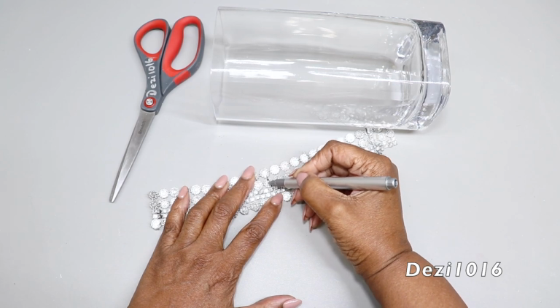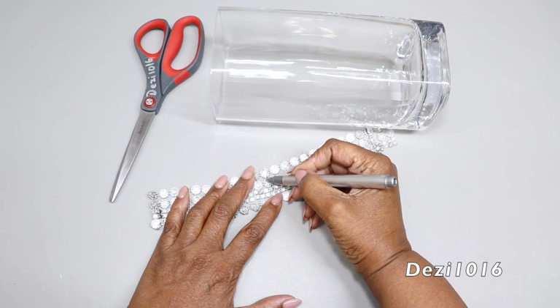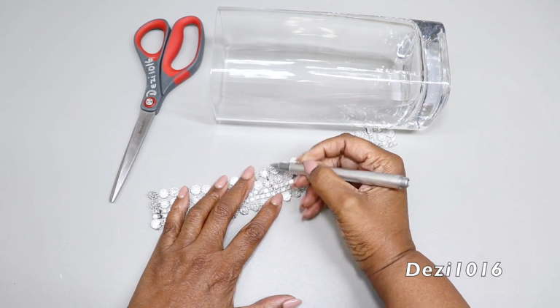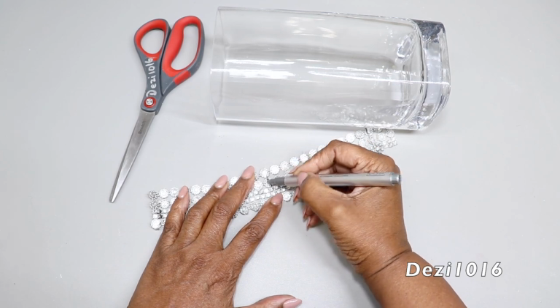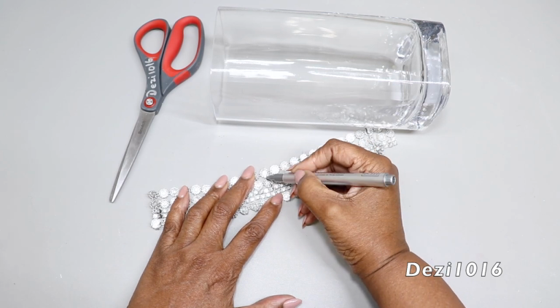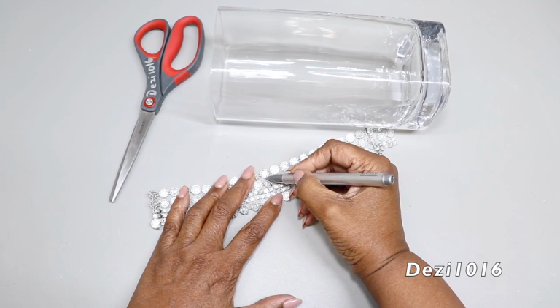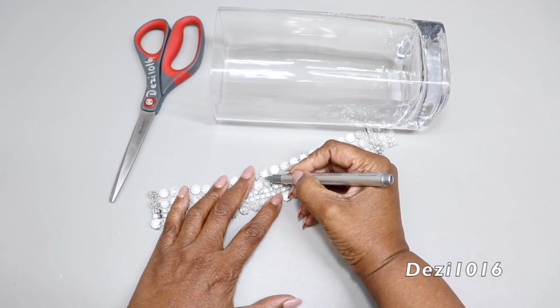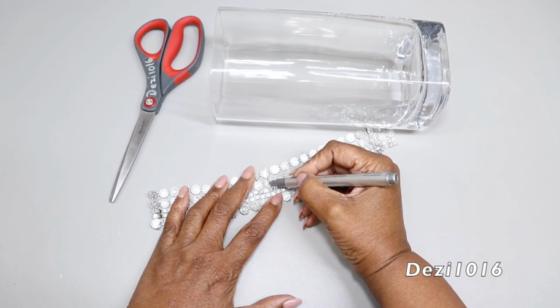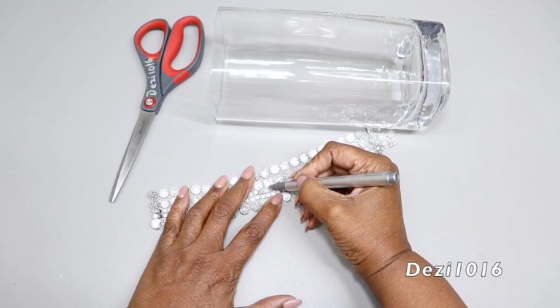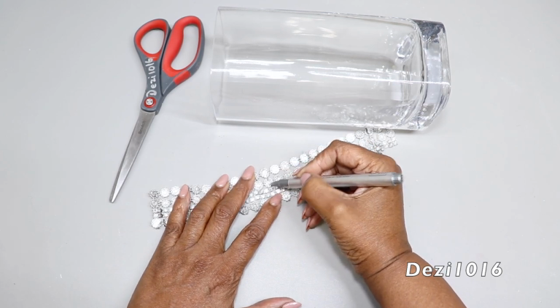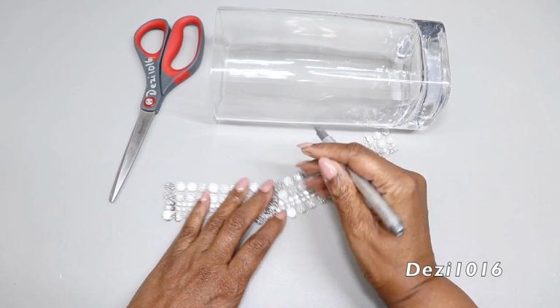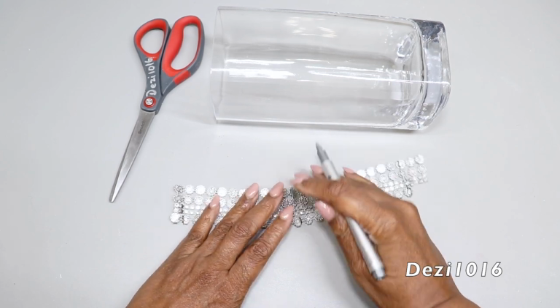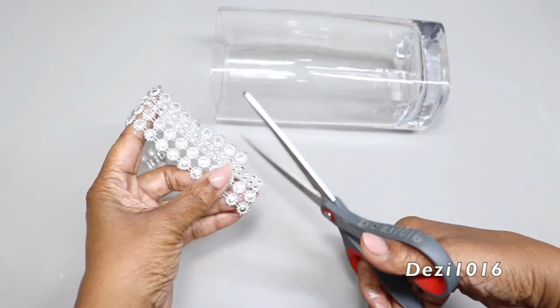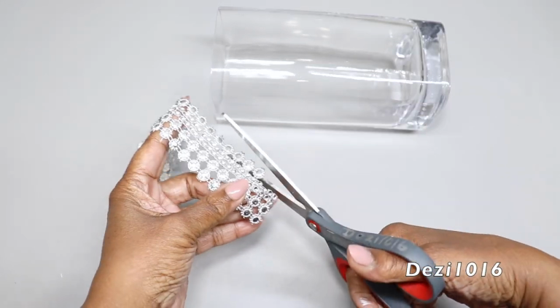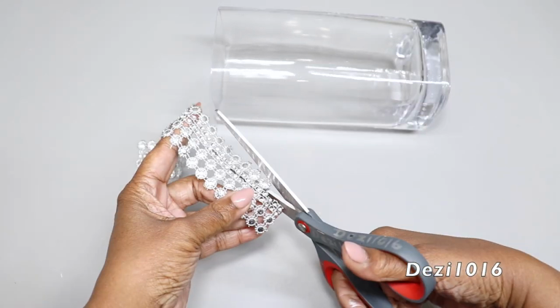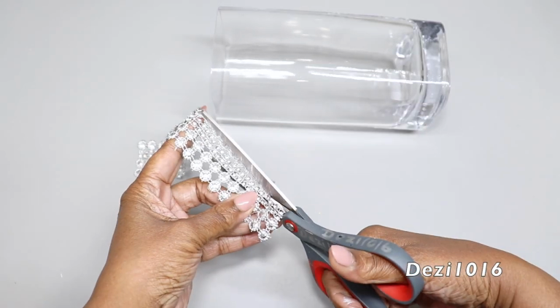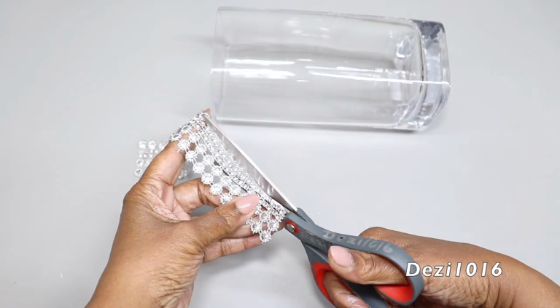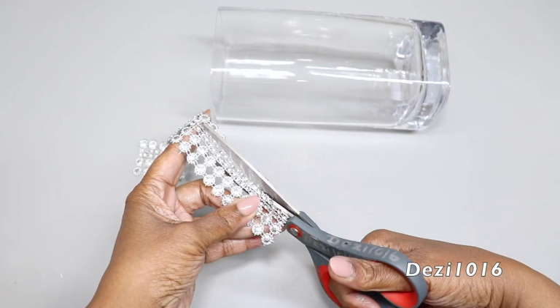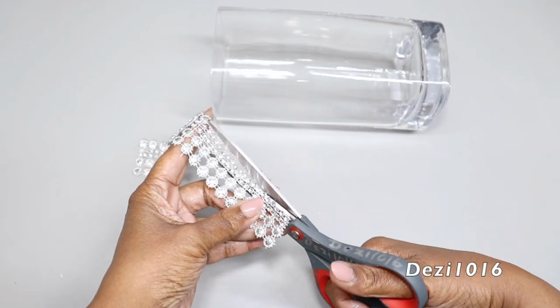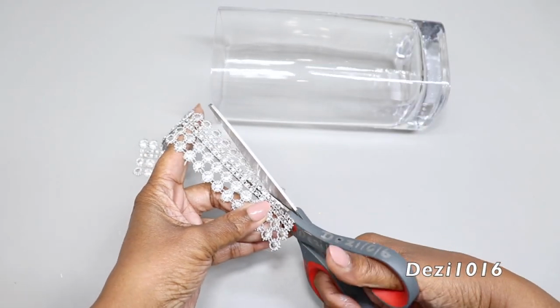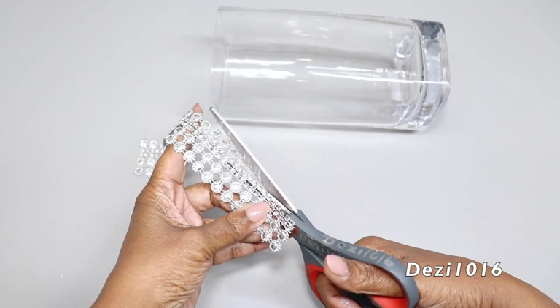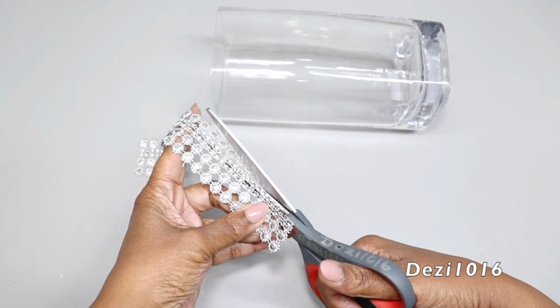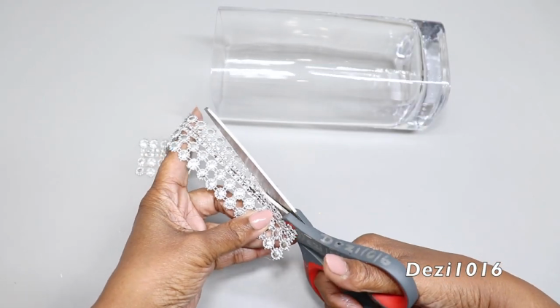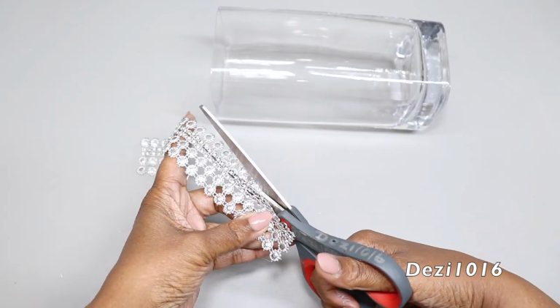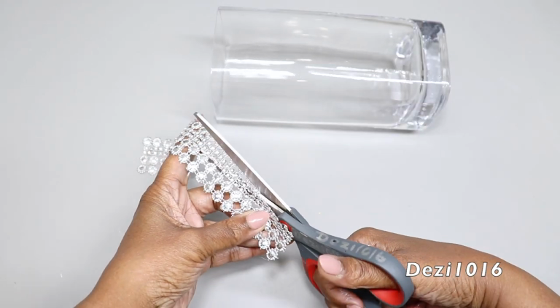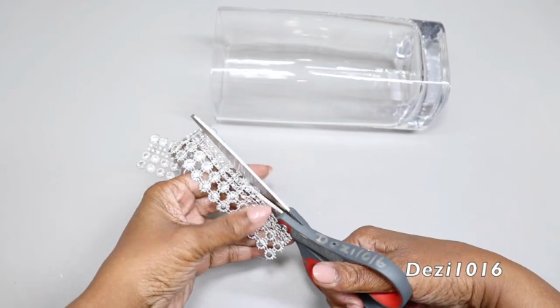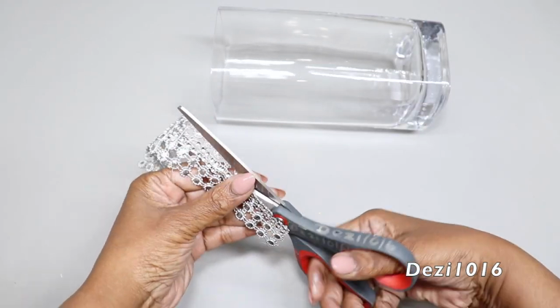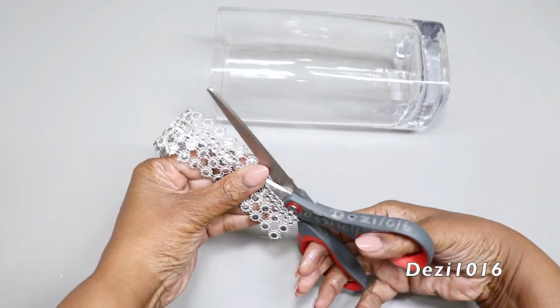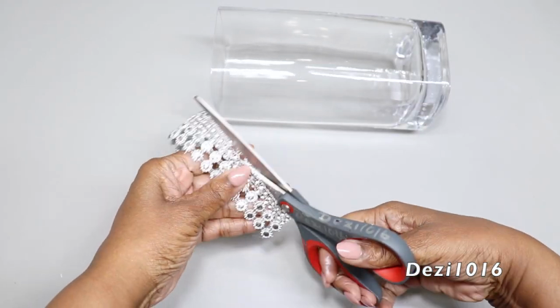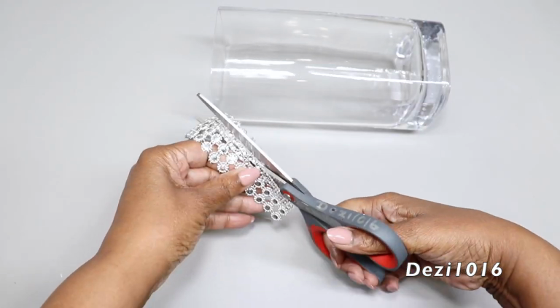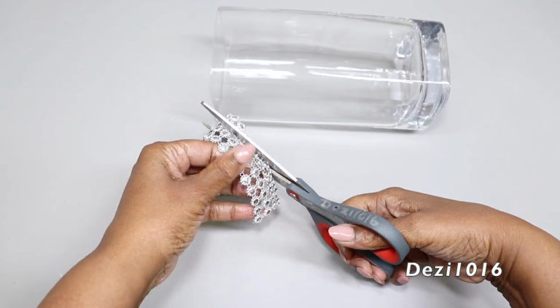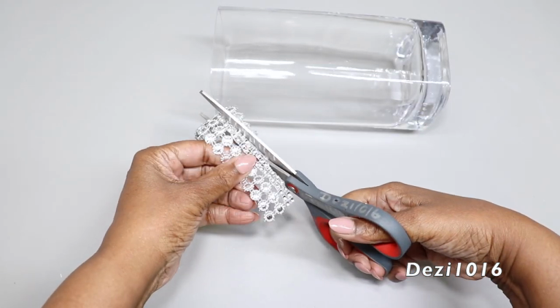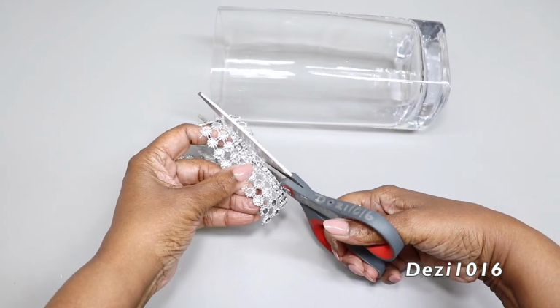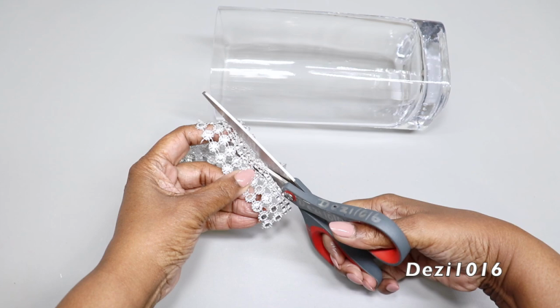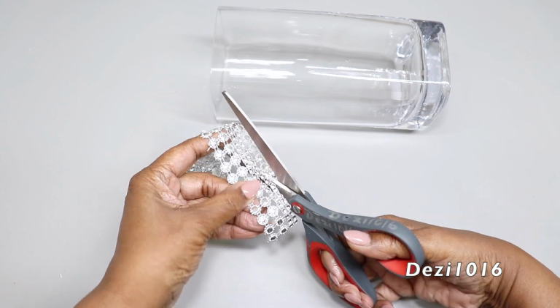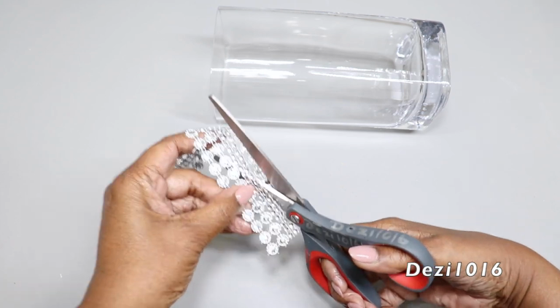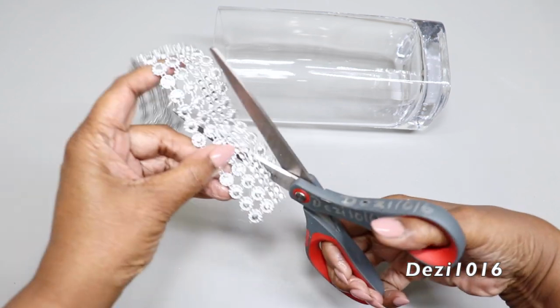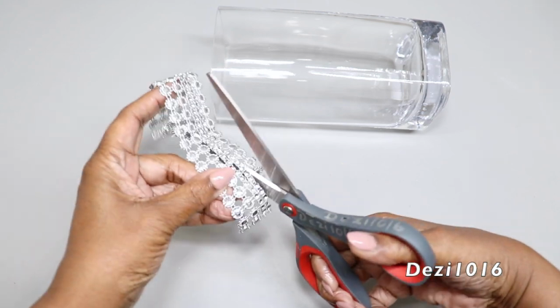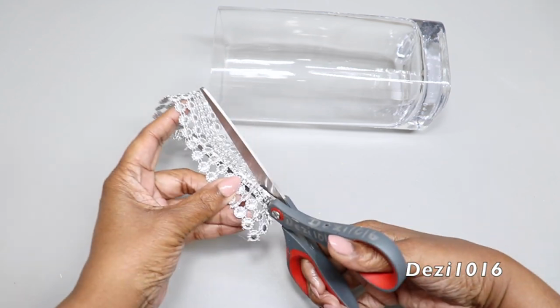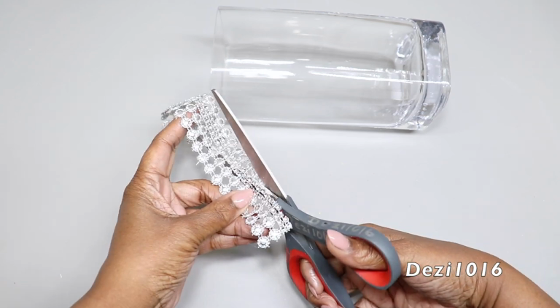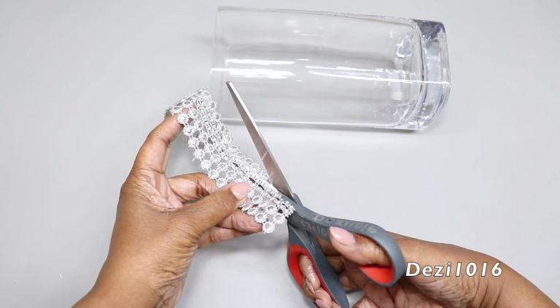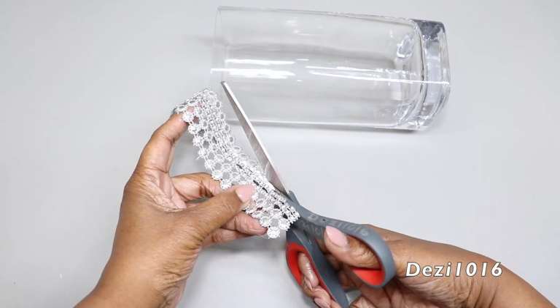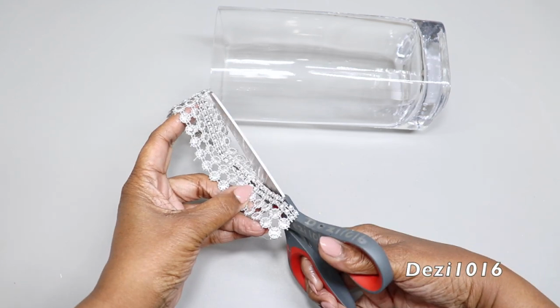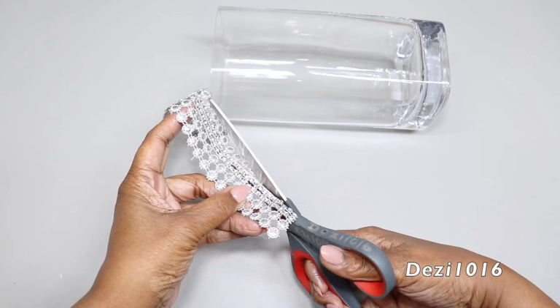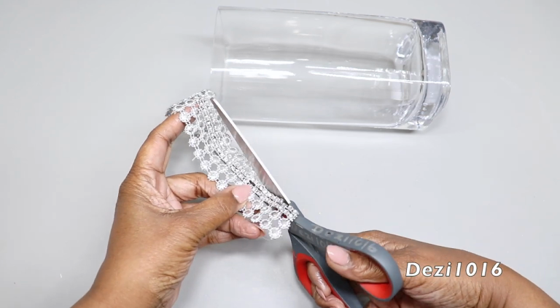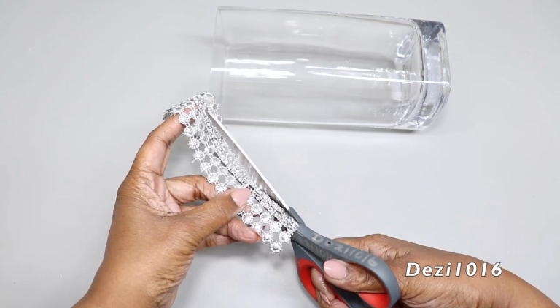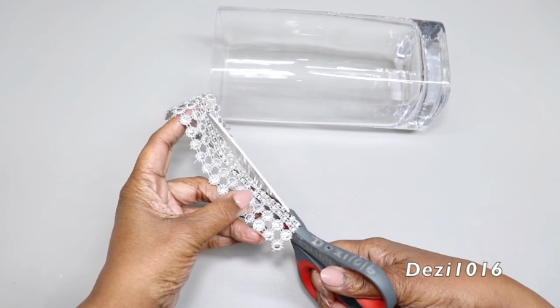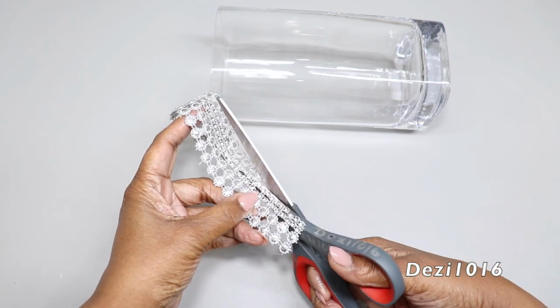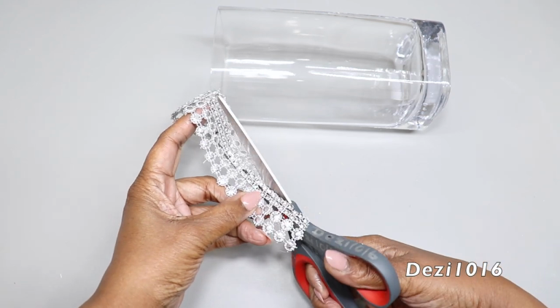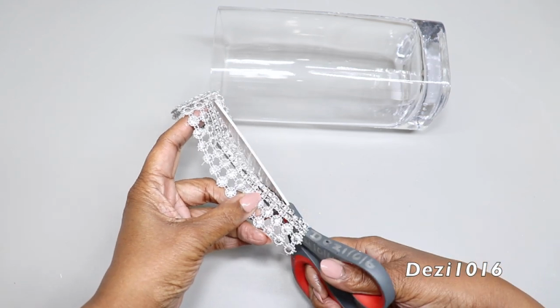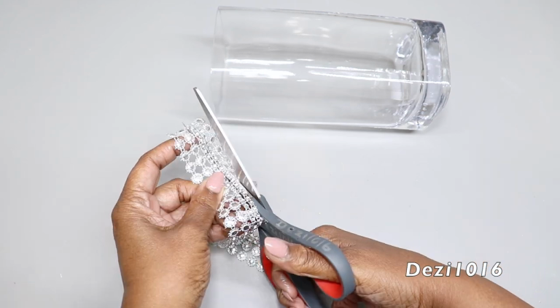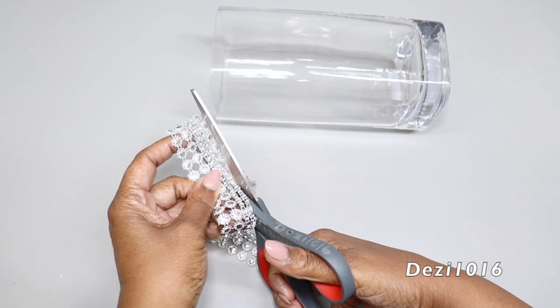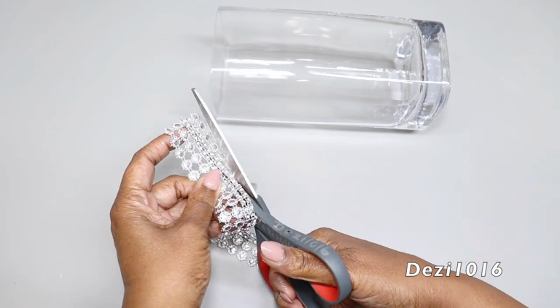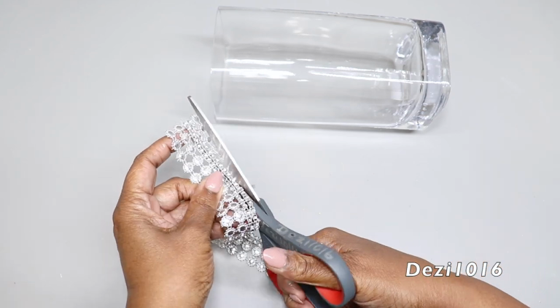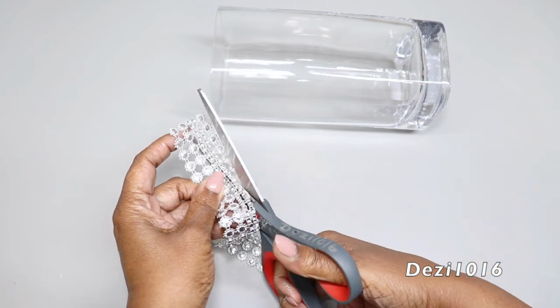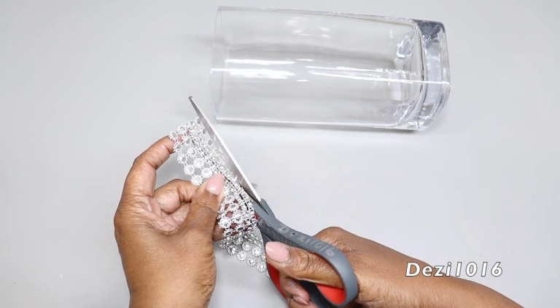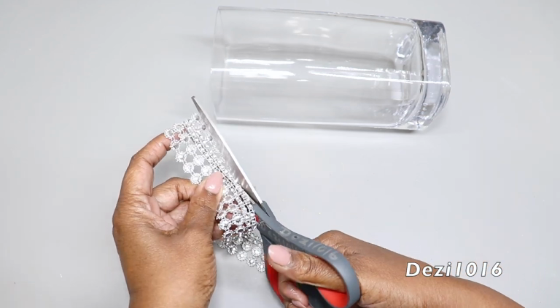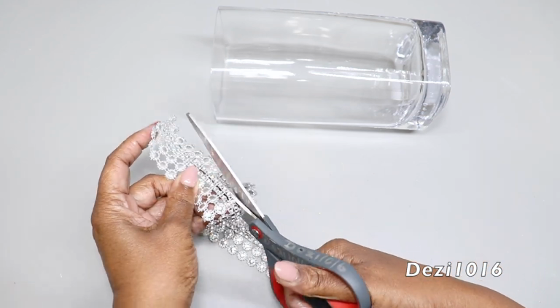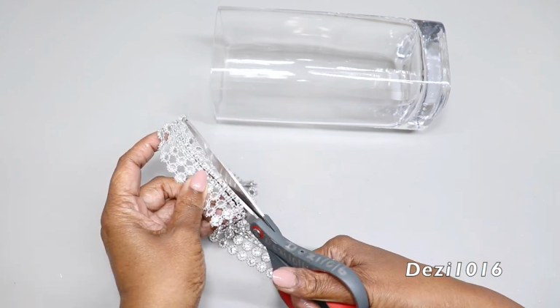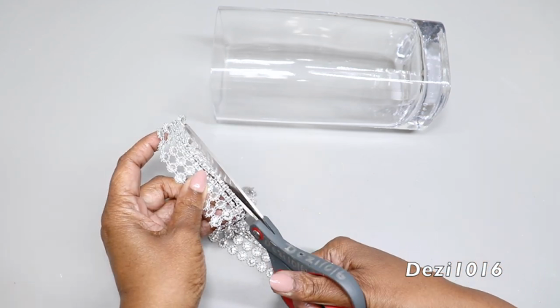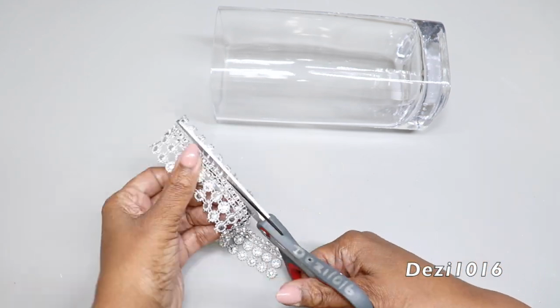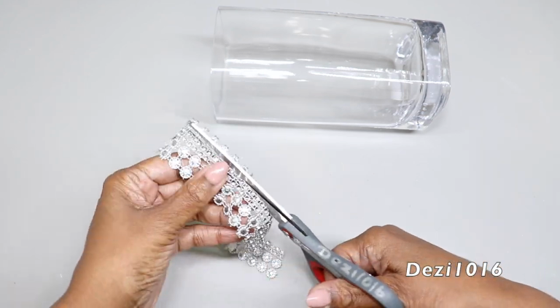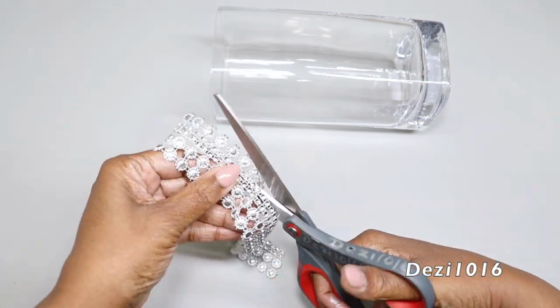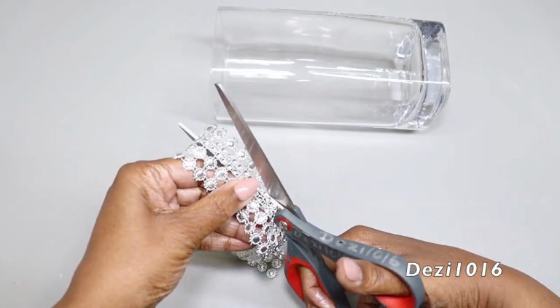I'm just going to cut off some single strips of the circular pieces from this diamond wrap. I'm going to use this today to decorate as well.